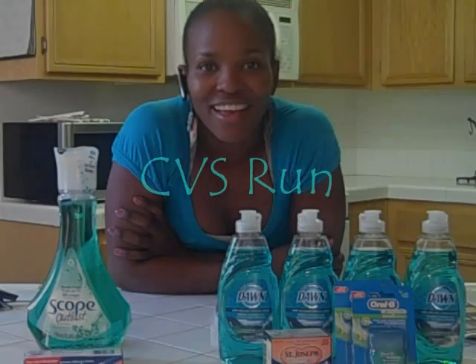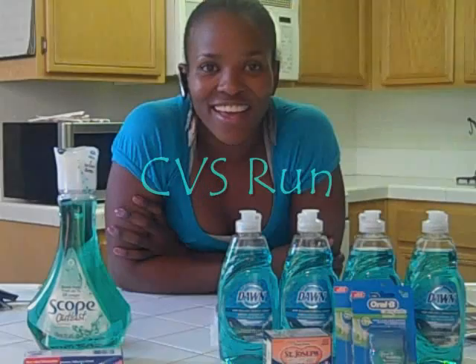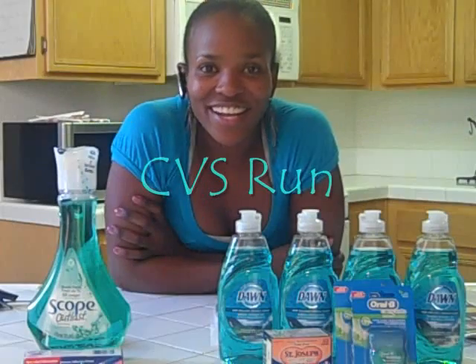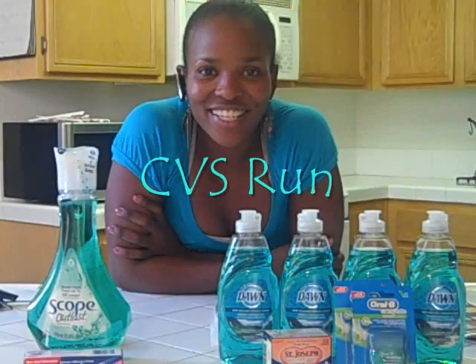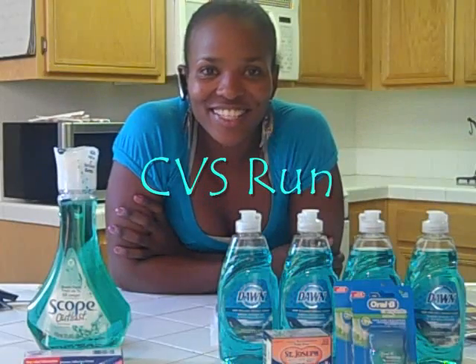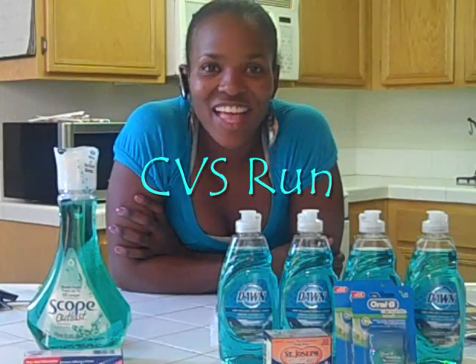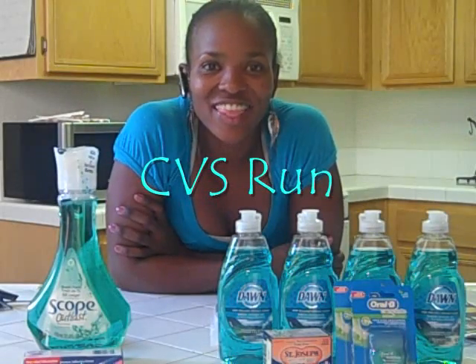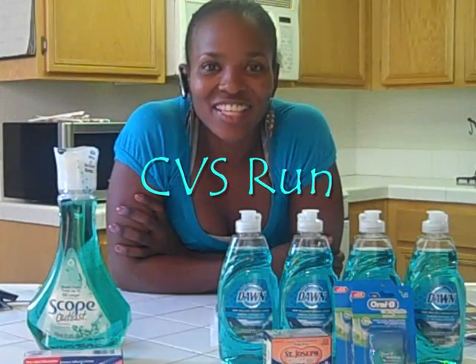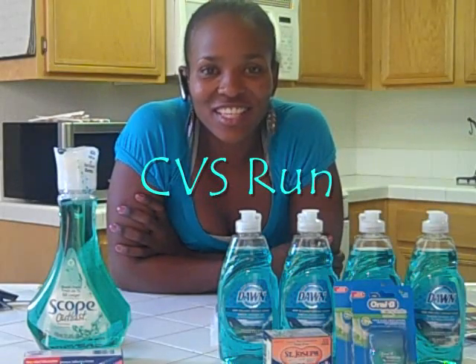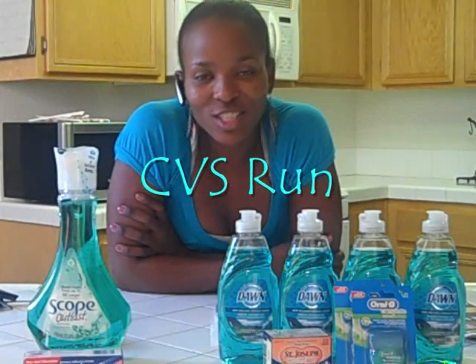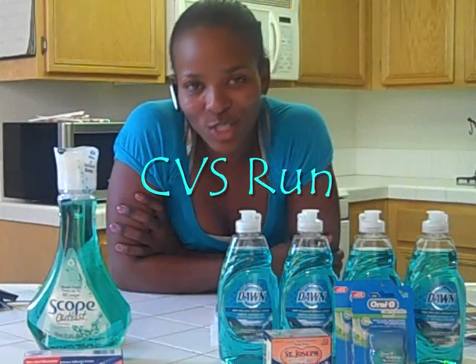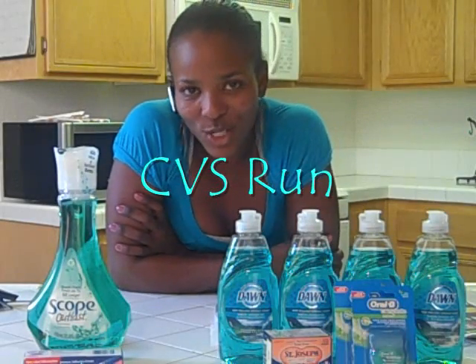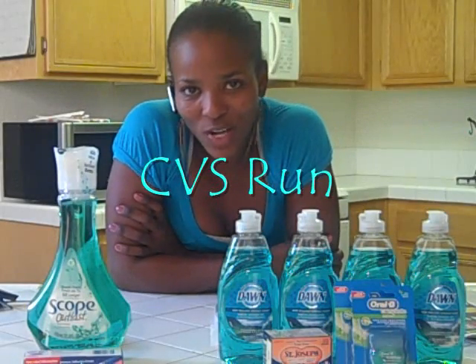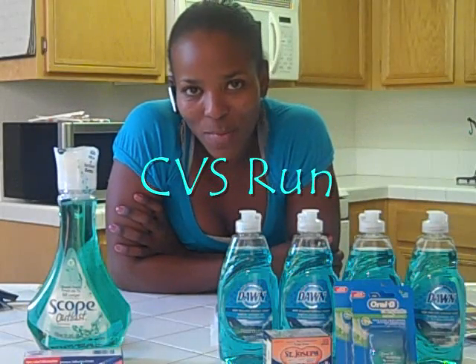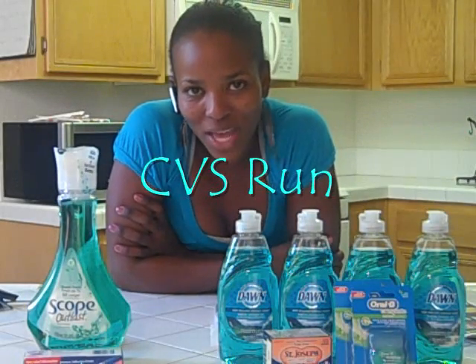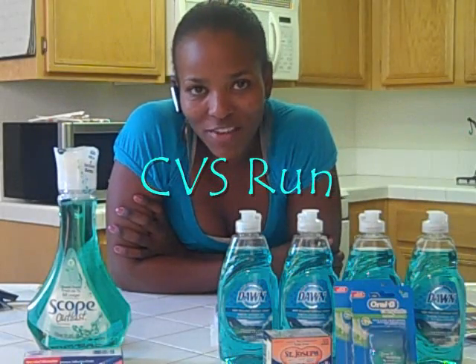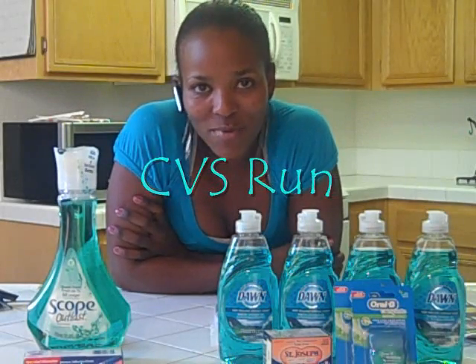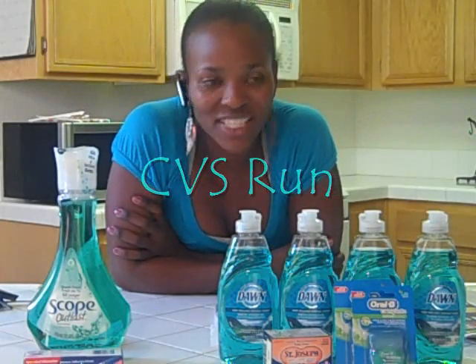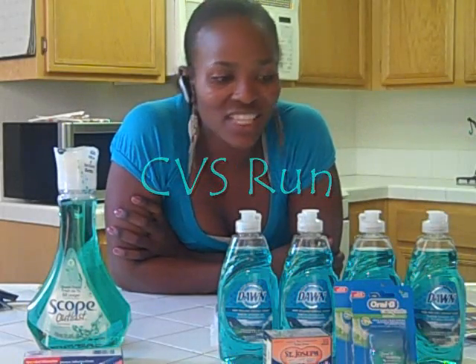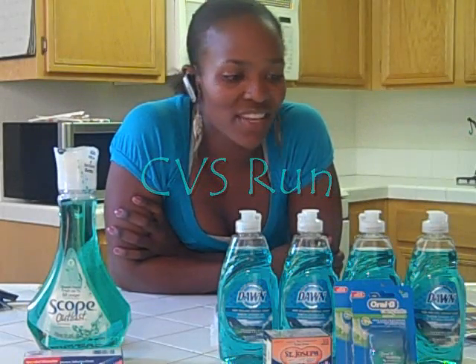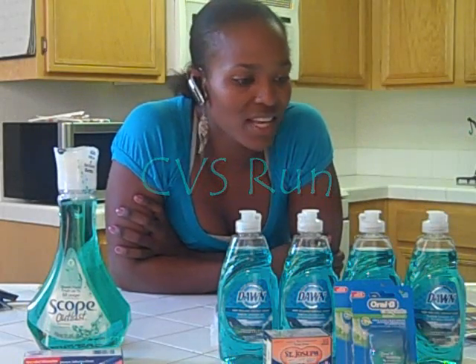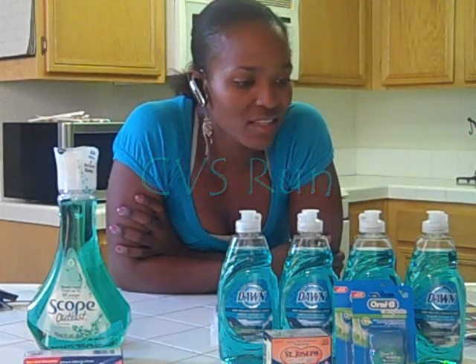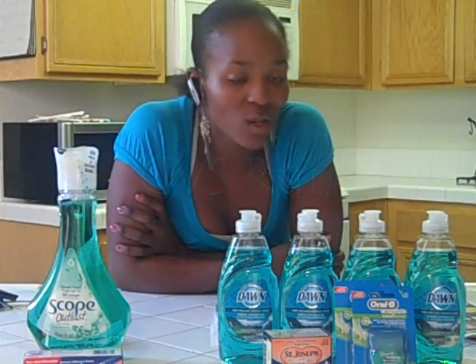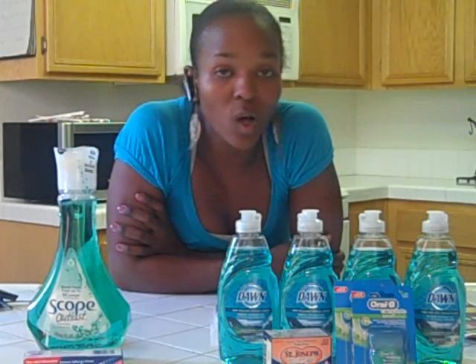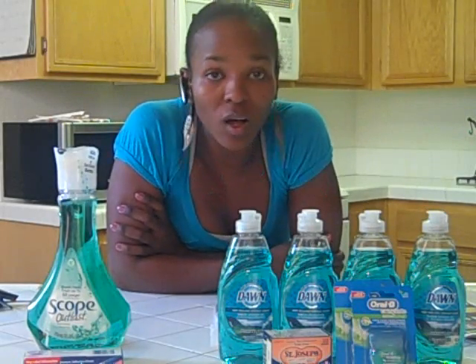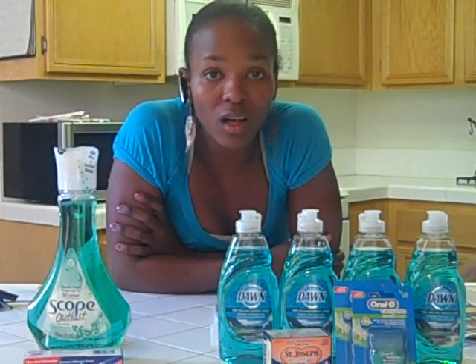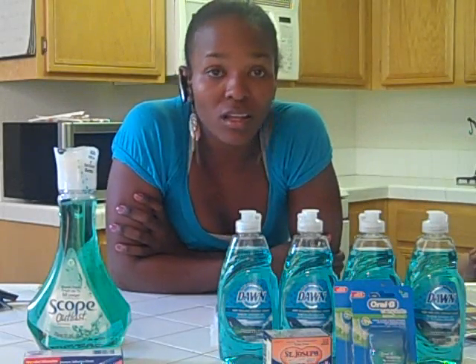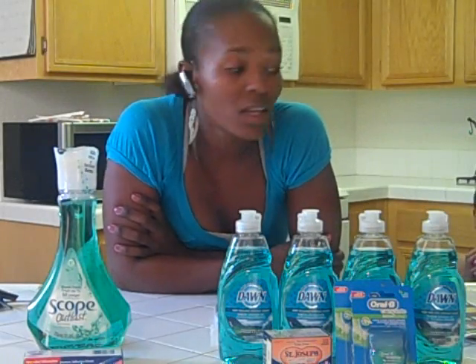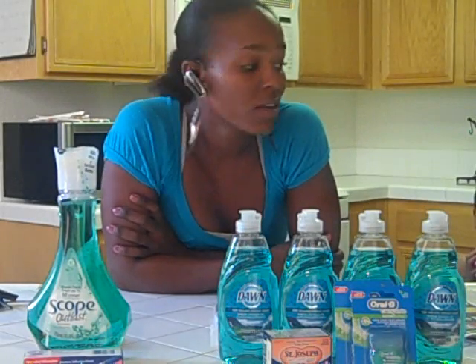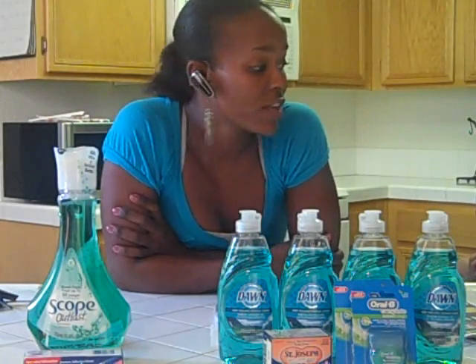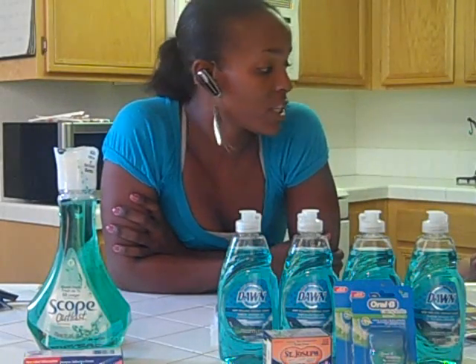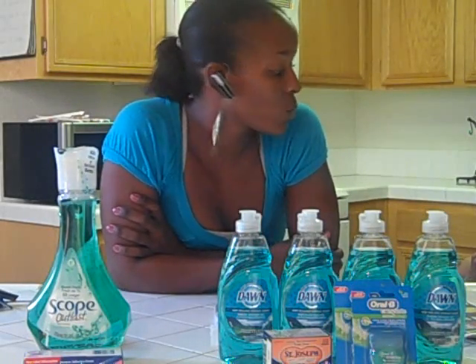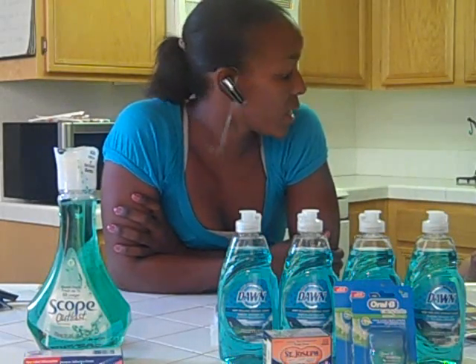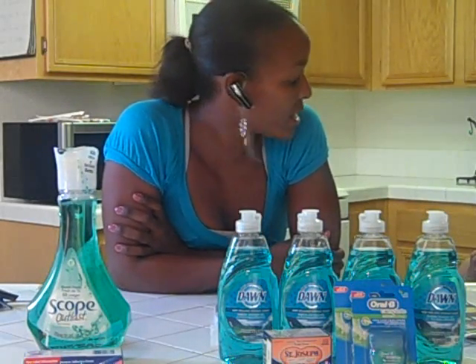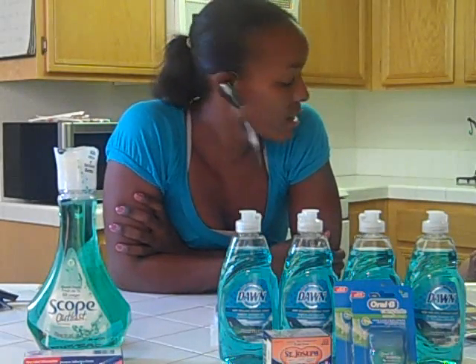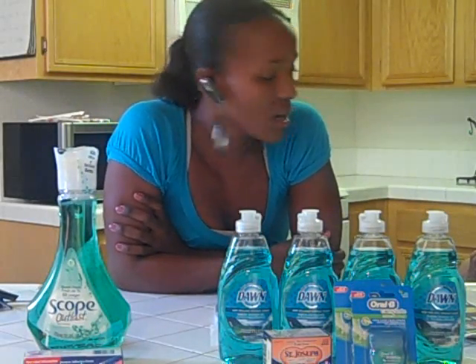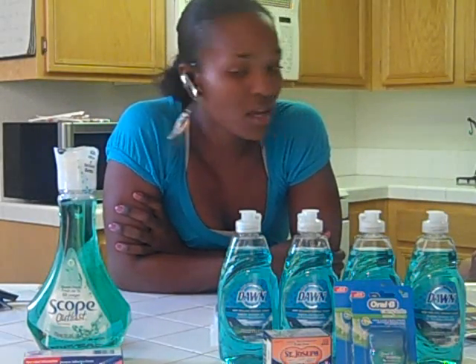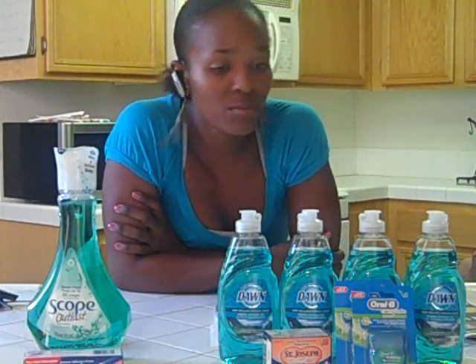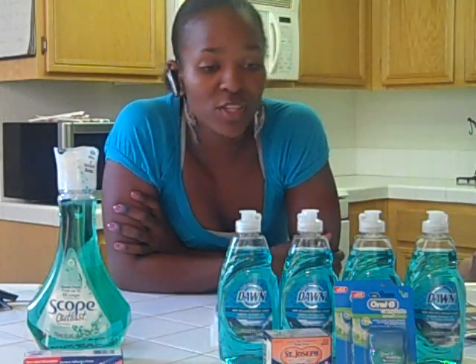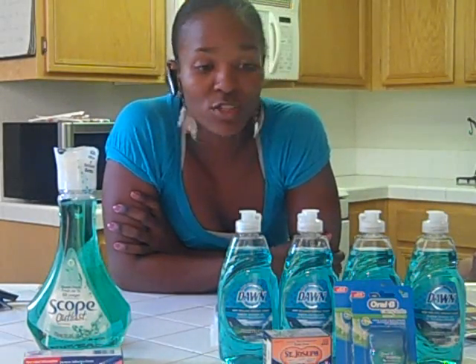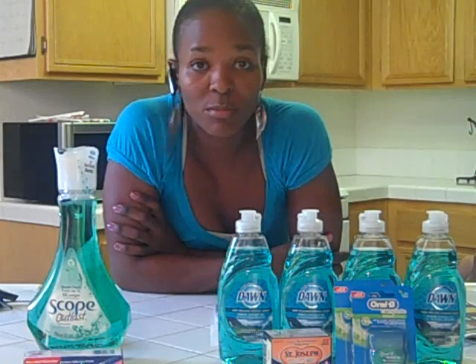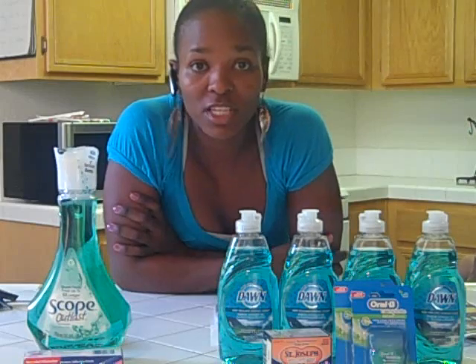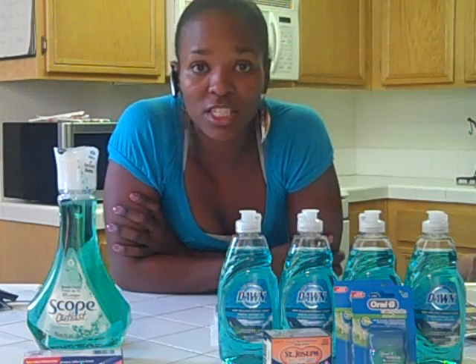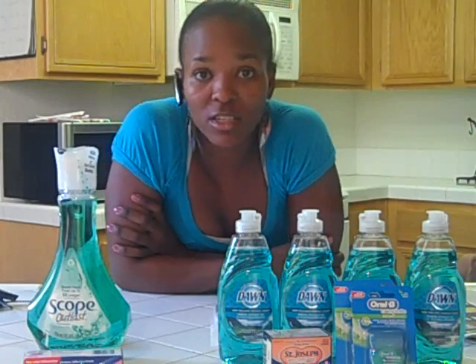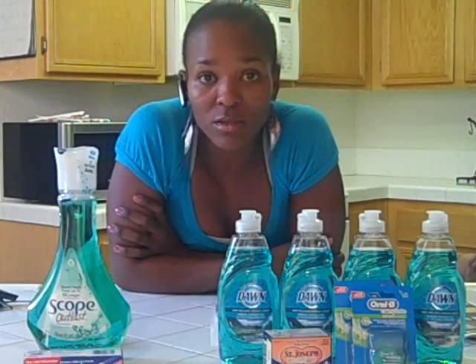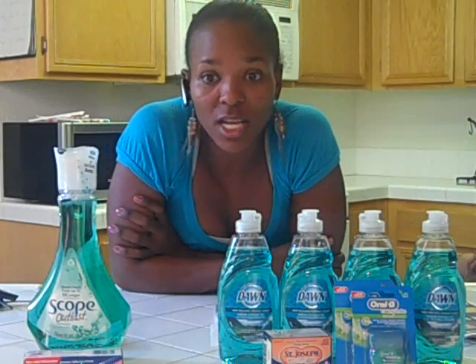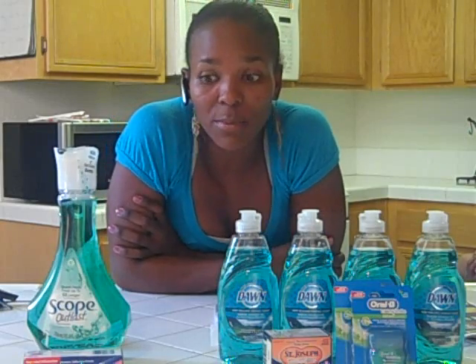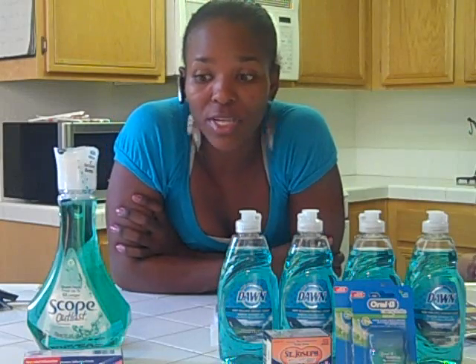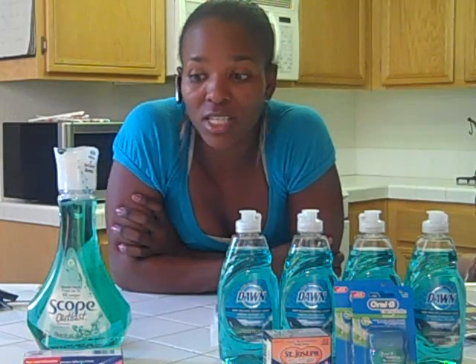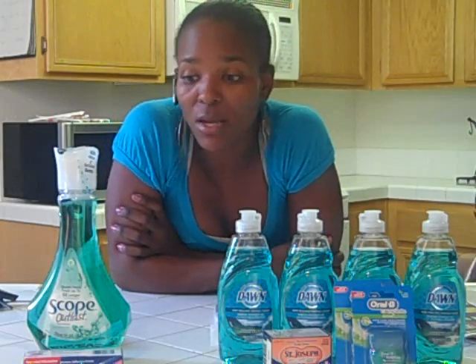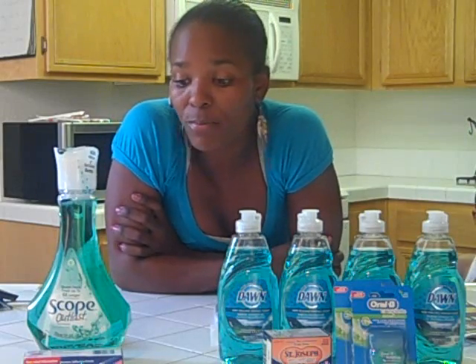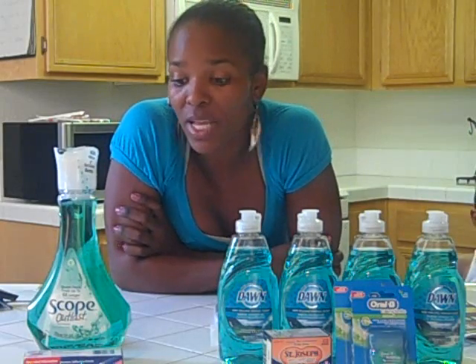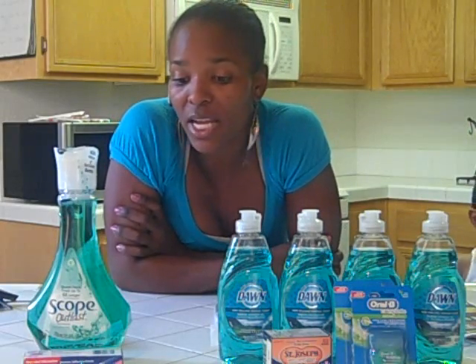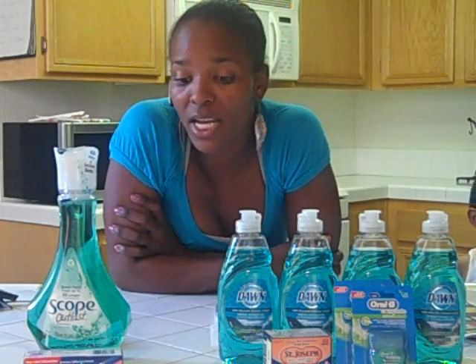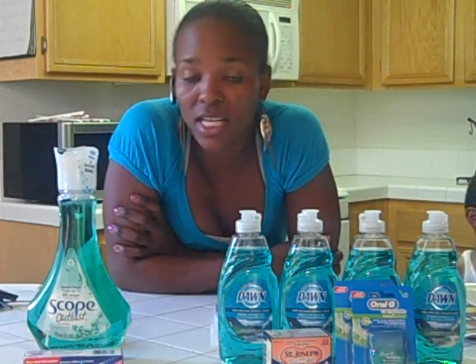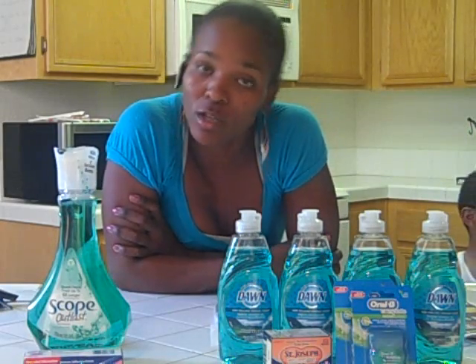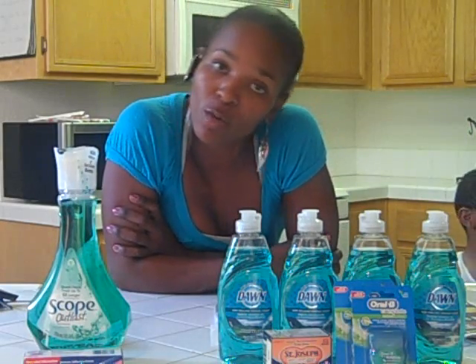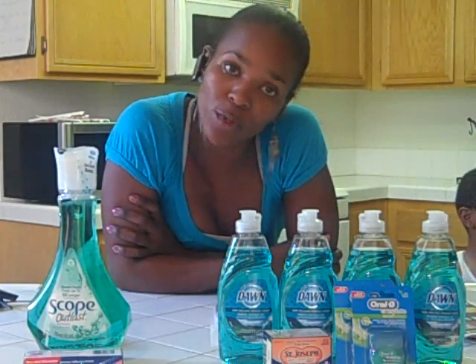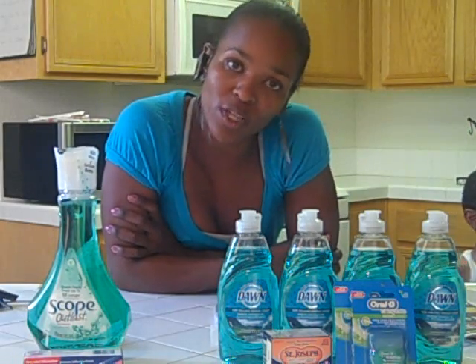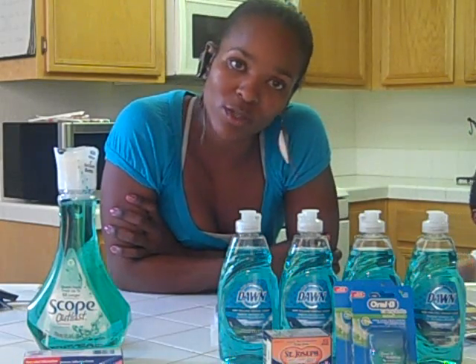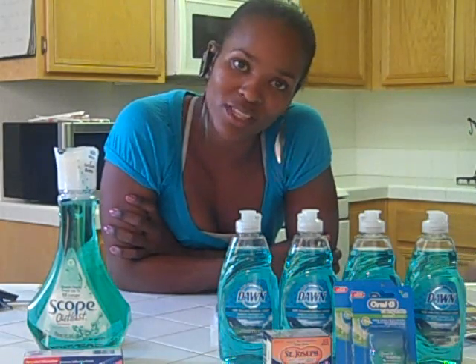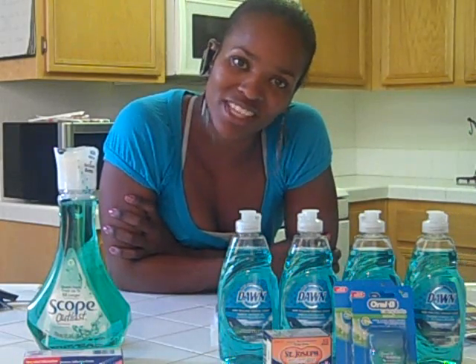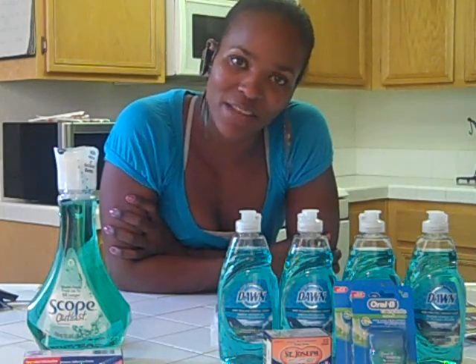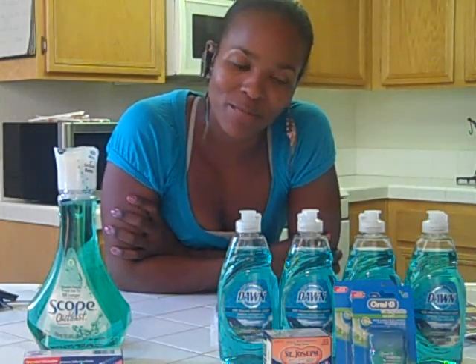Hey guys, this is Soji Girl and I'm back from my CVS haul for this week. These are some of the deals that I picked up and let's hope you can do the same.